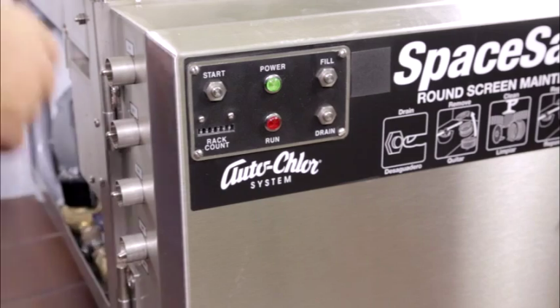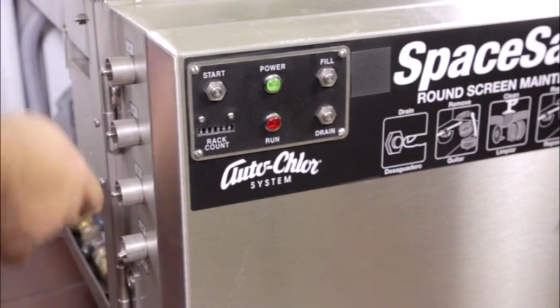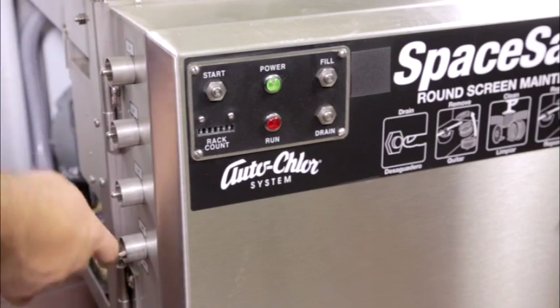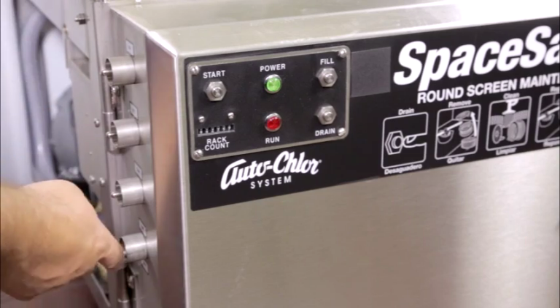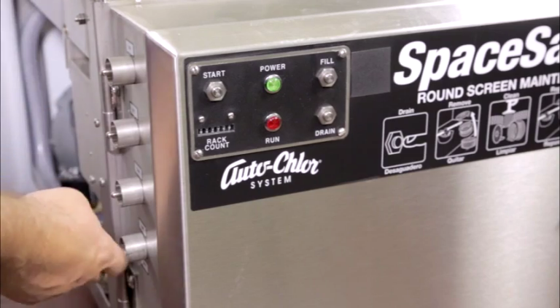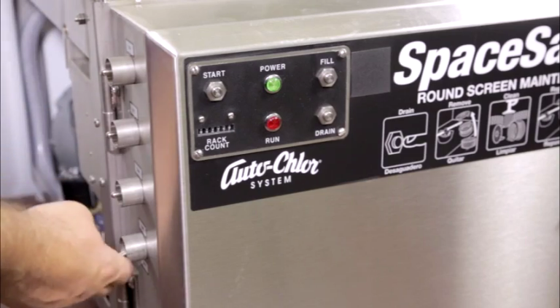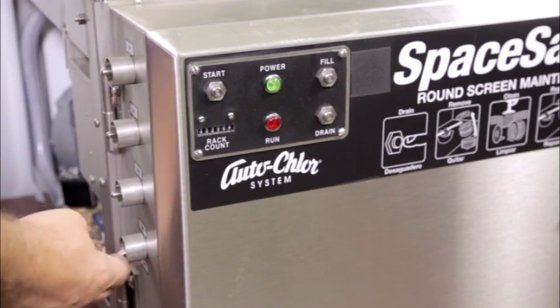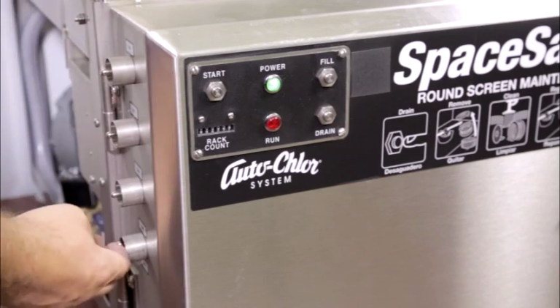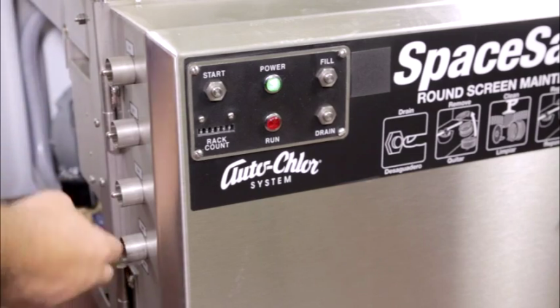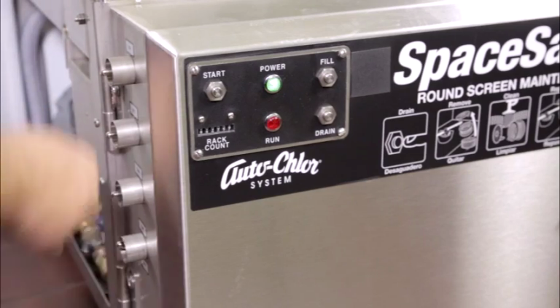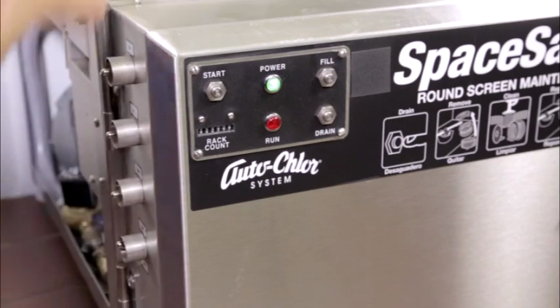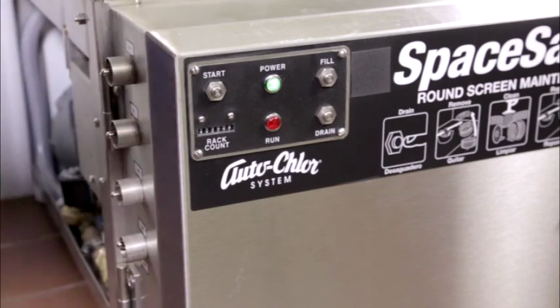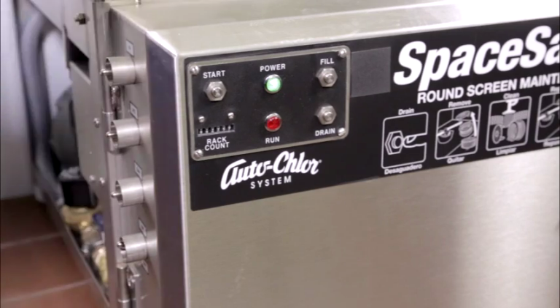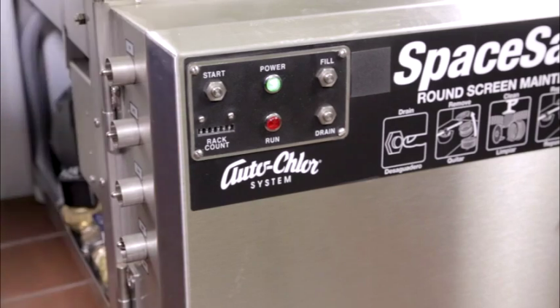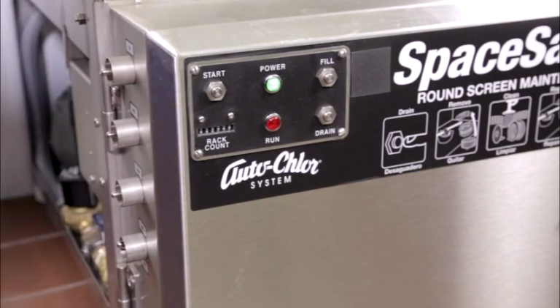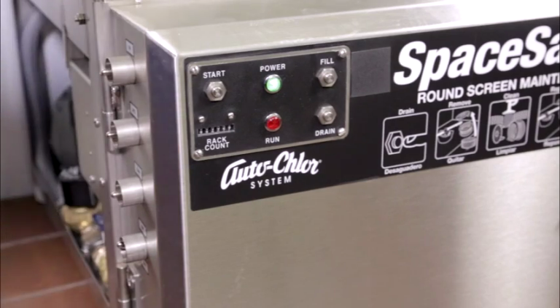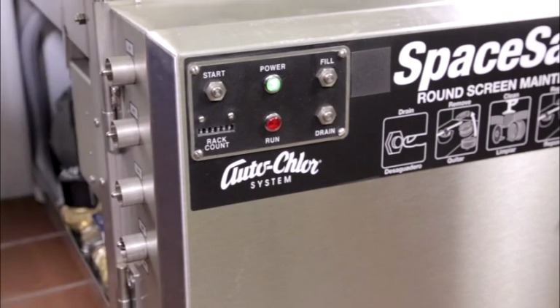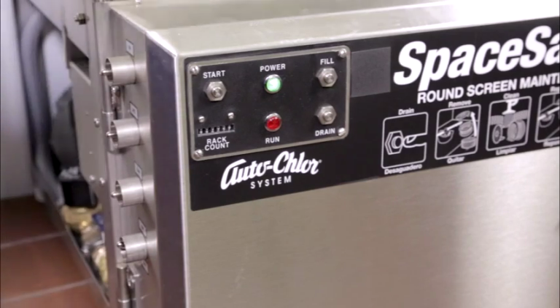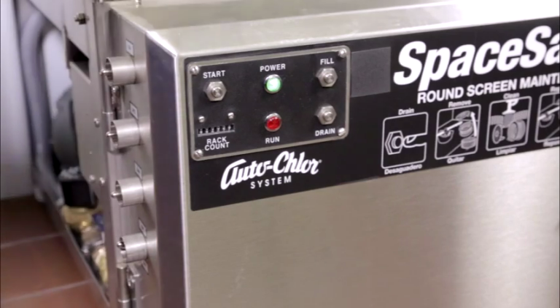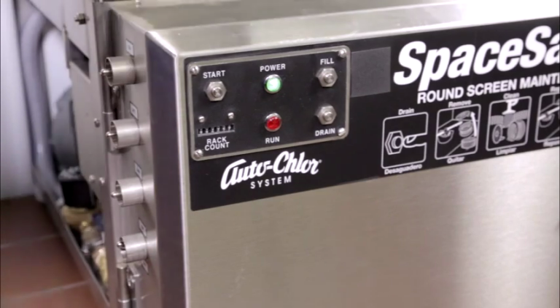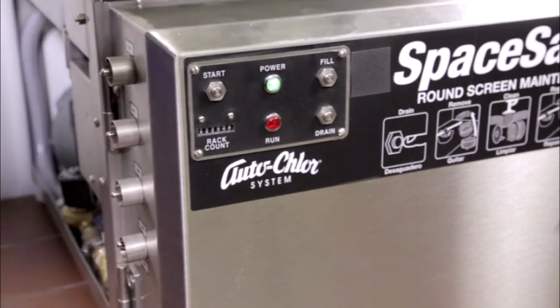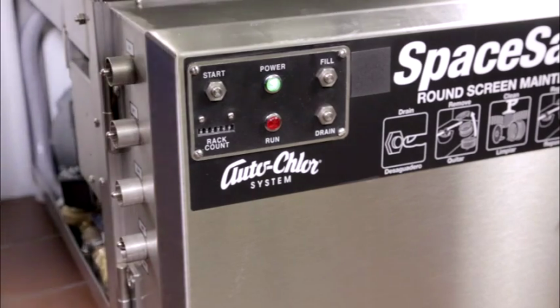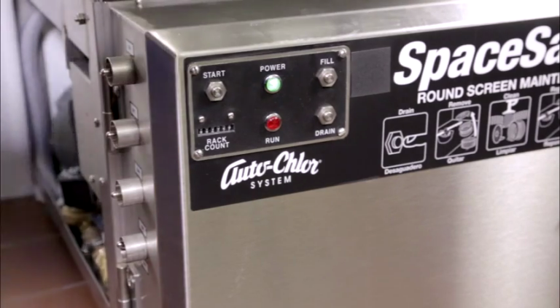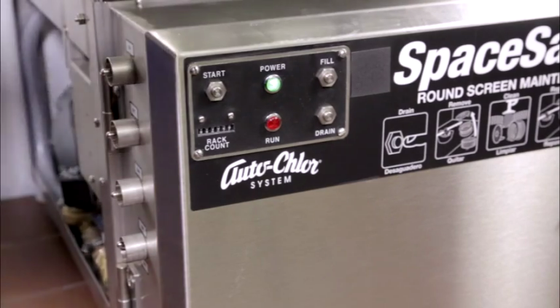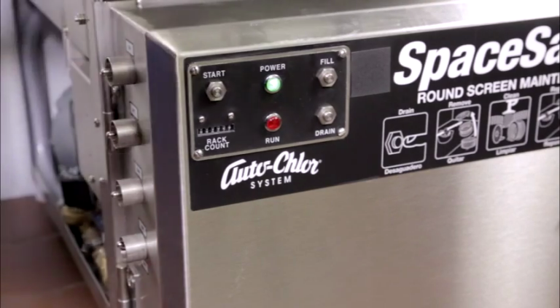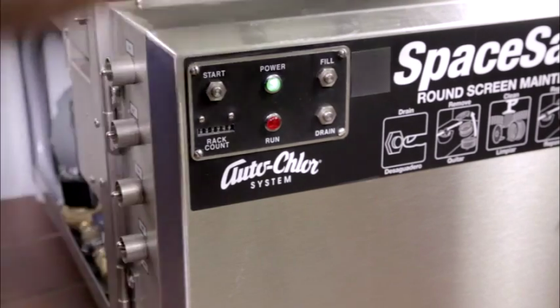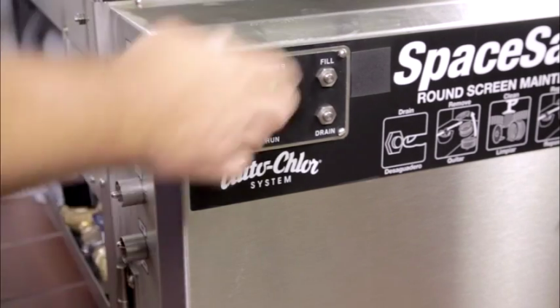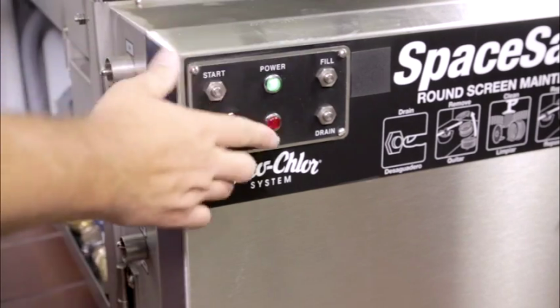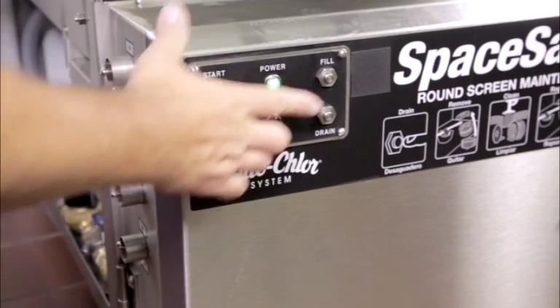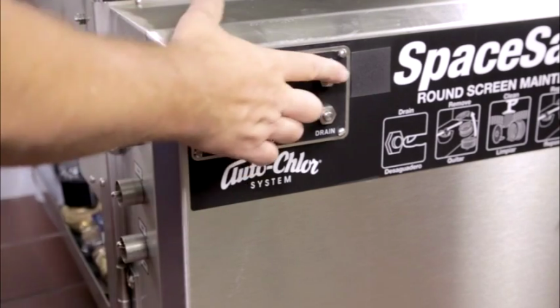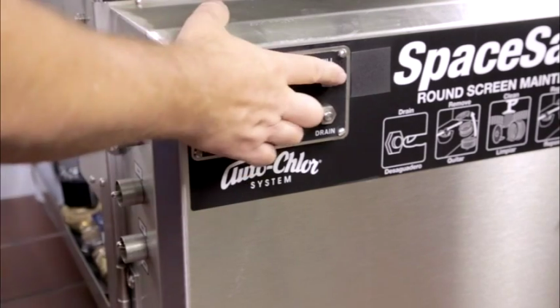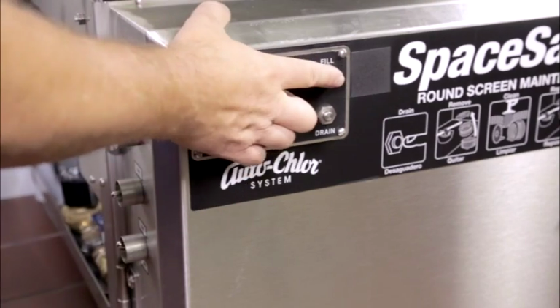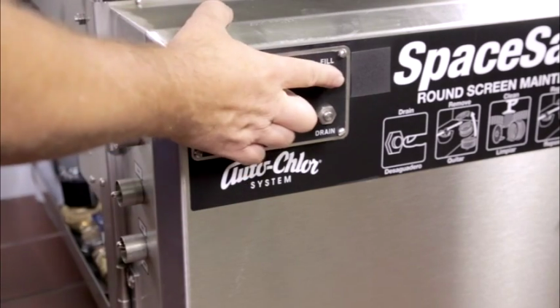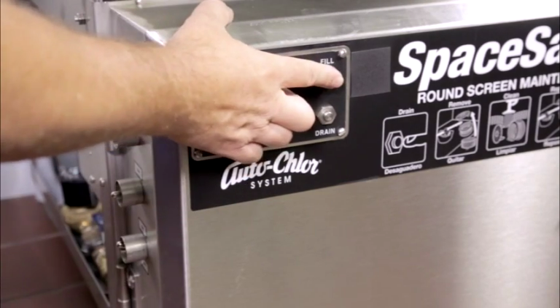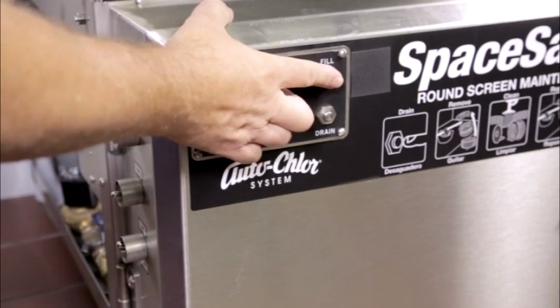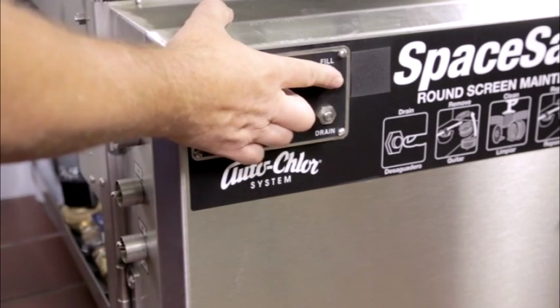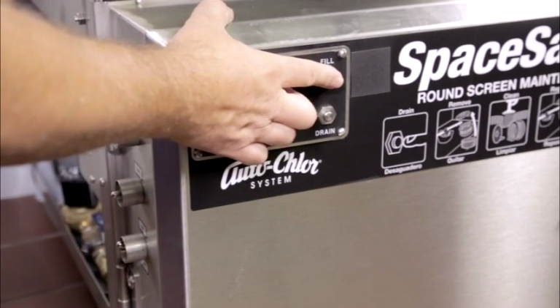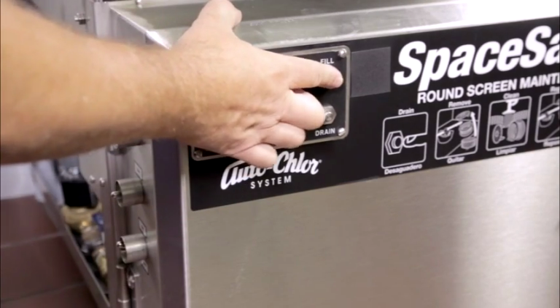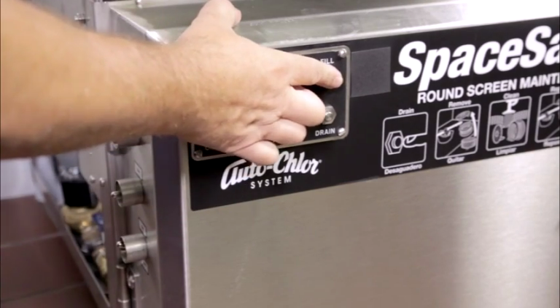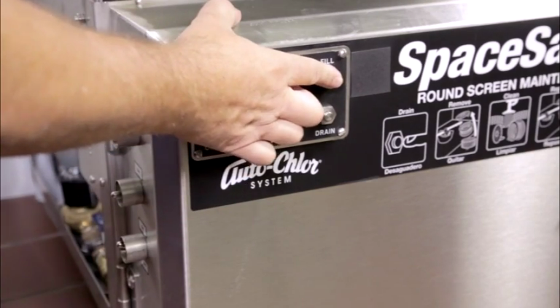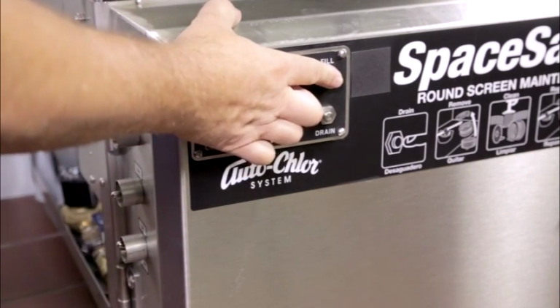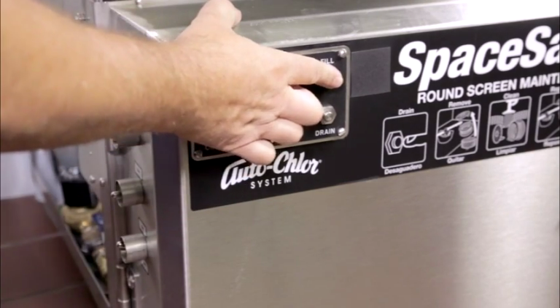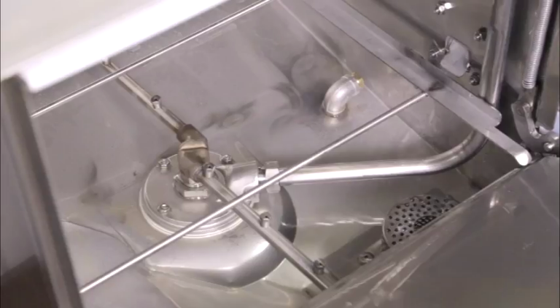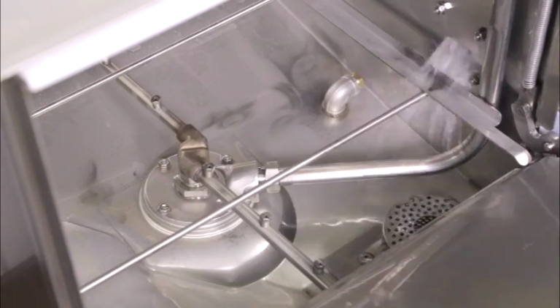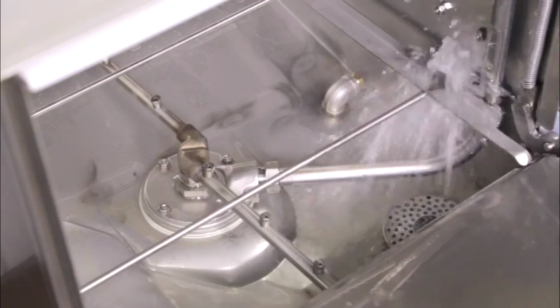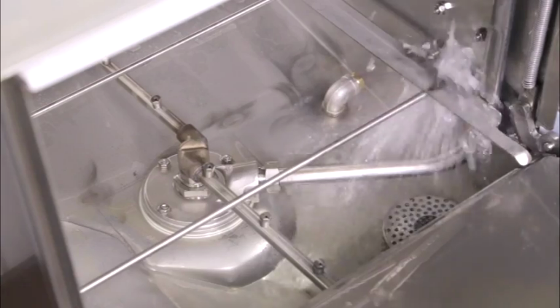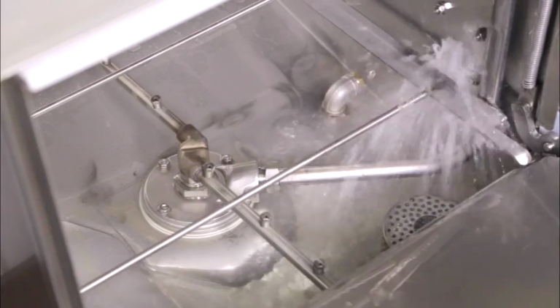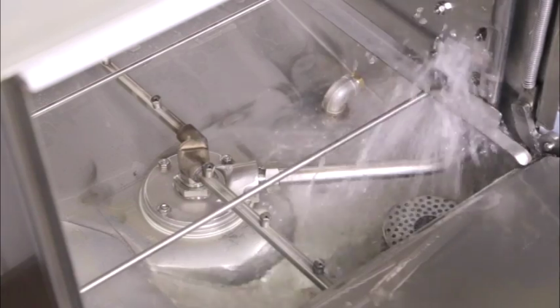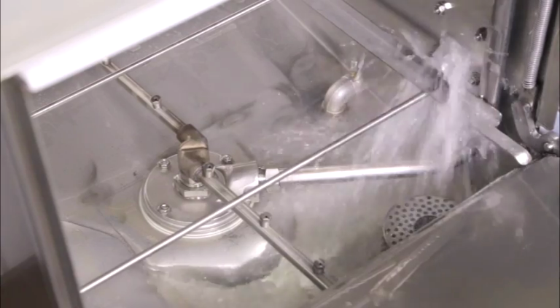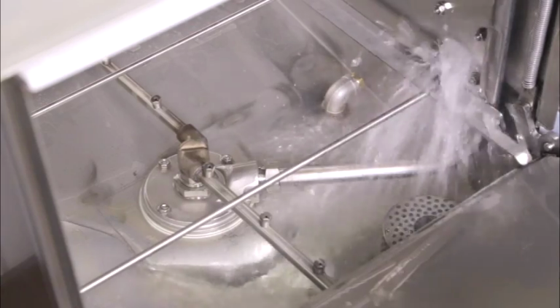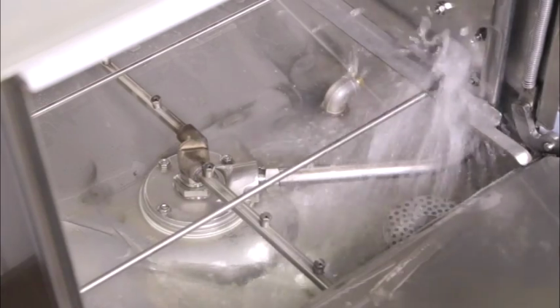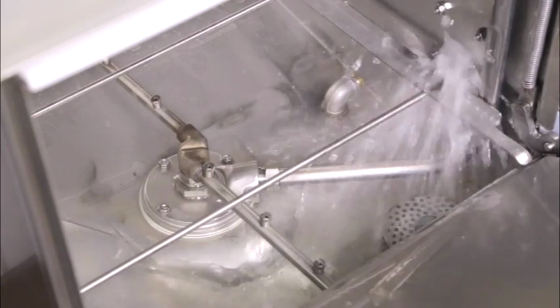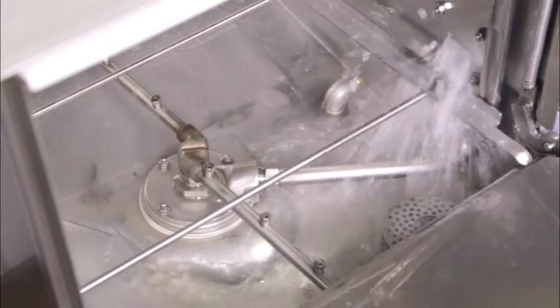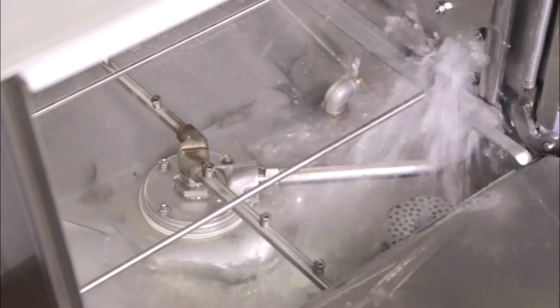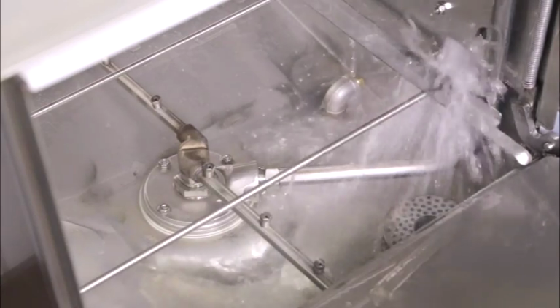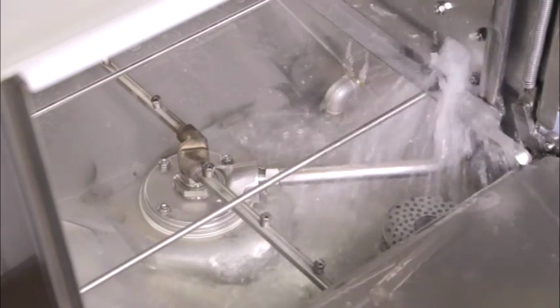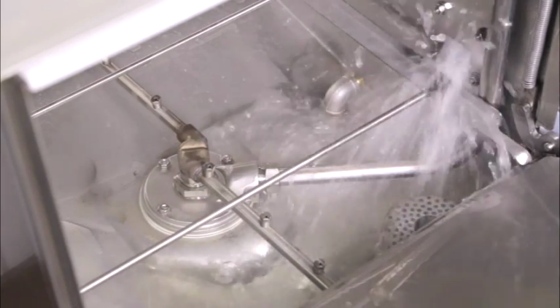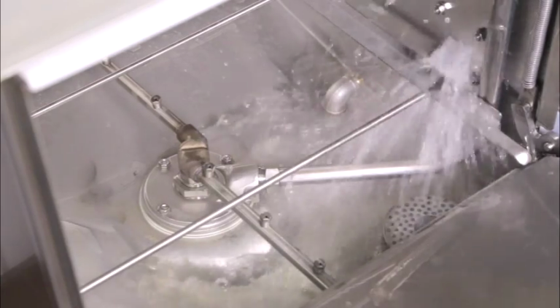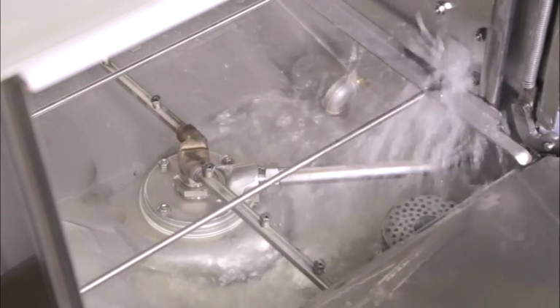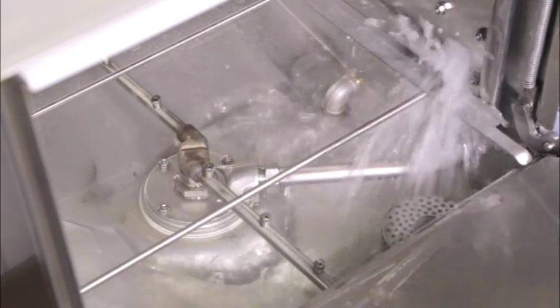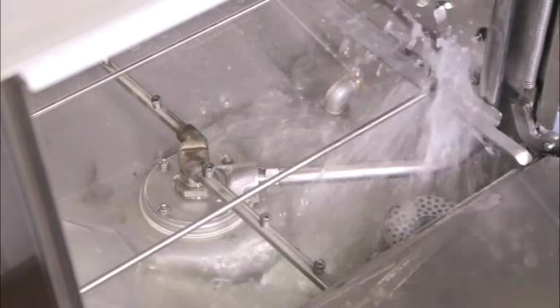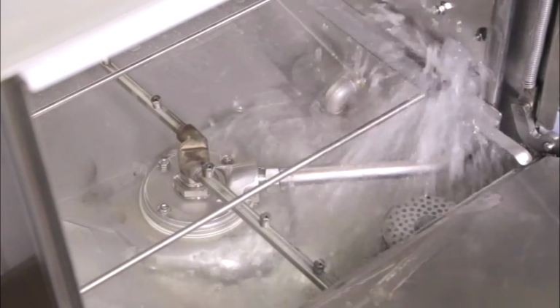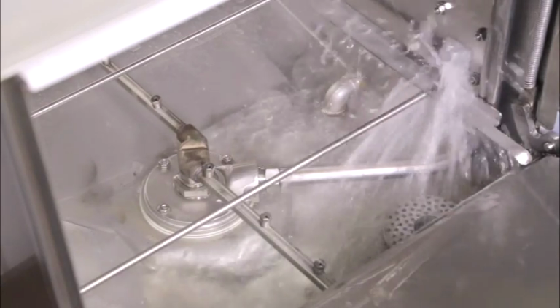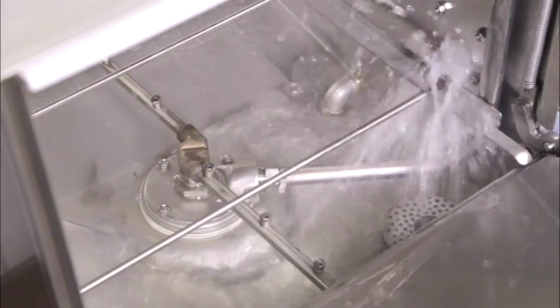Turn the machine on. Fill the dish machine with water by holding down the fill button until the water level reaches the center height of the spray base.